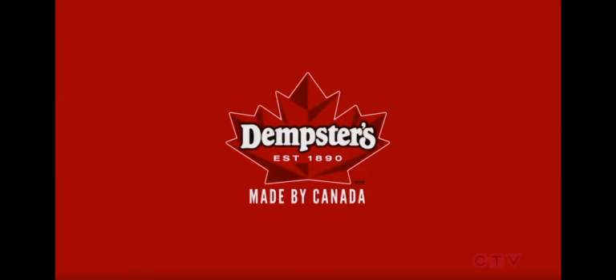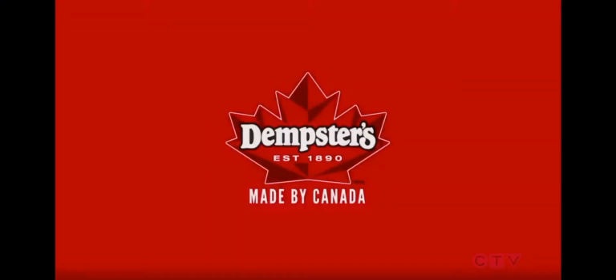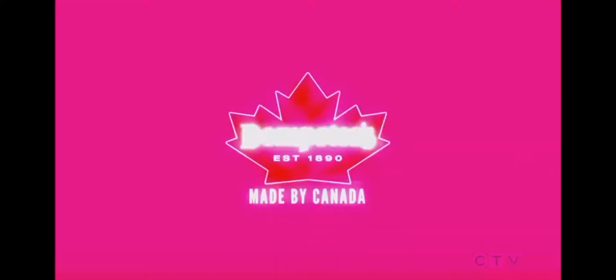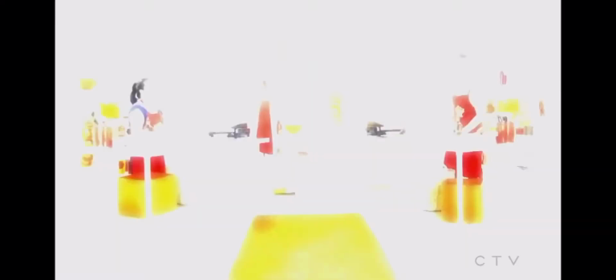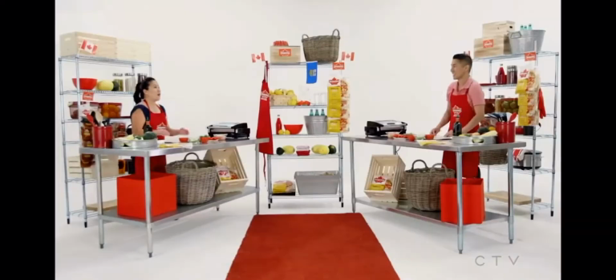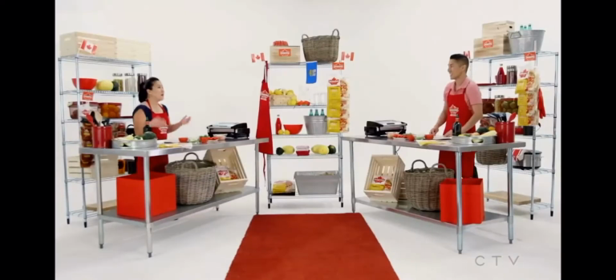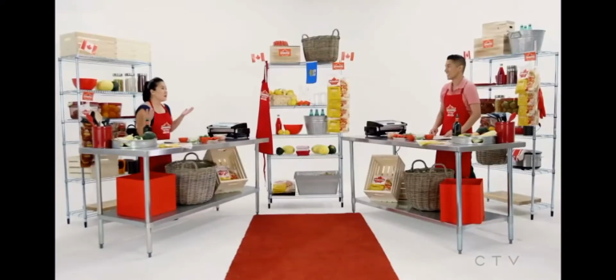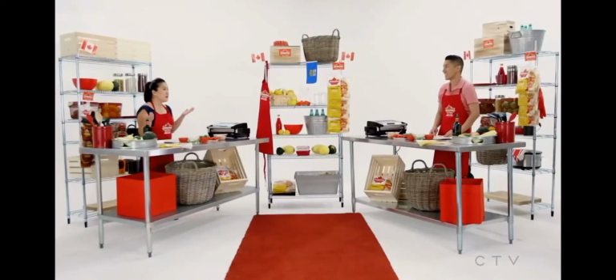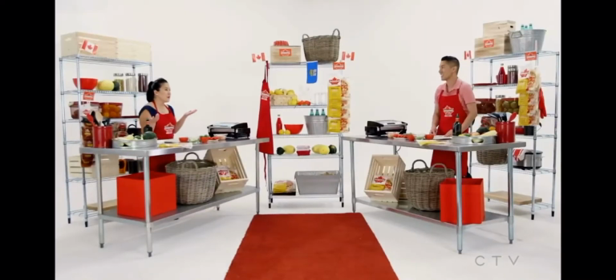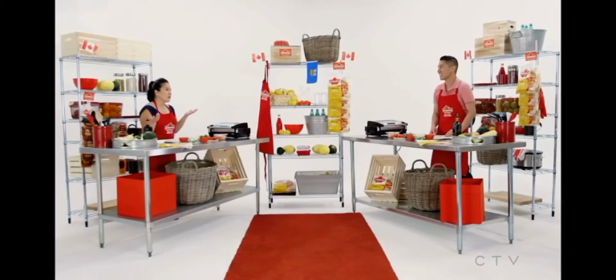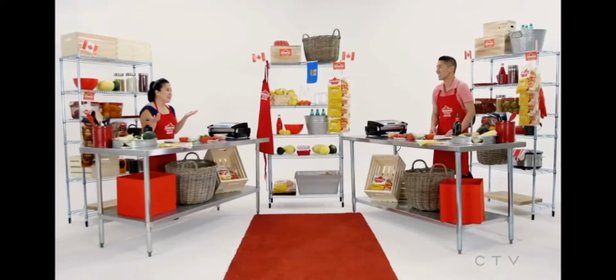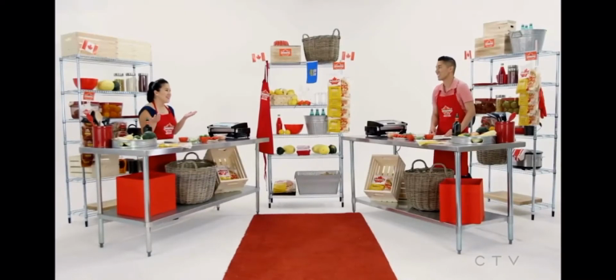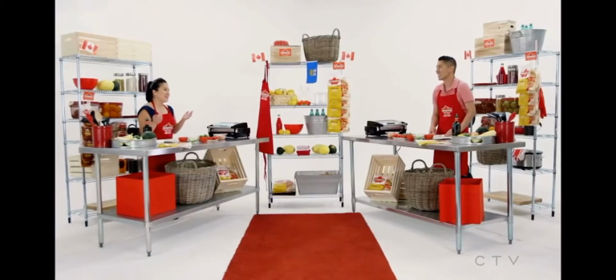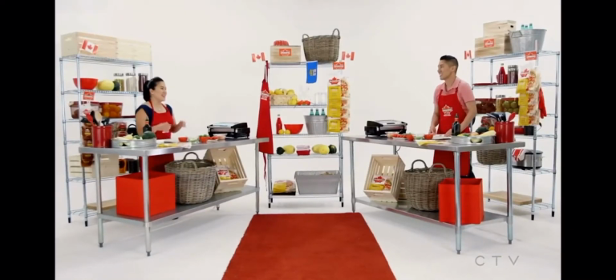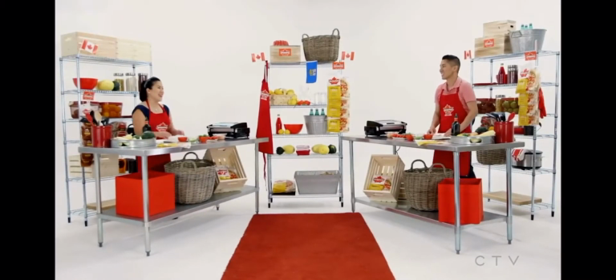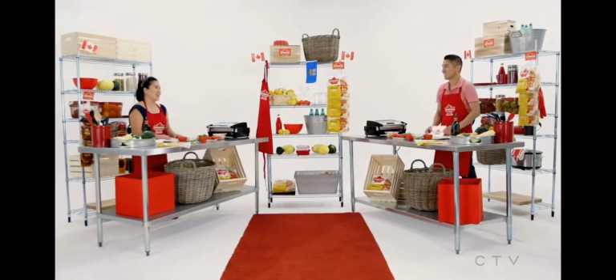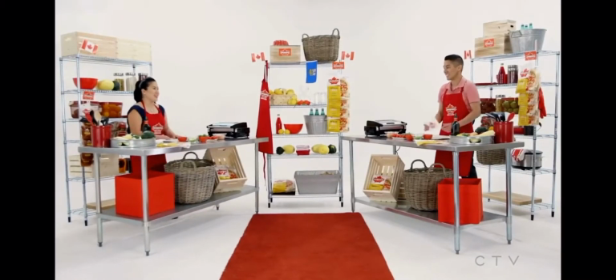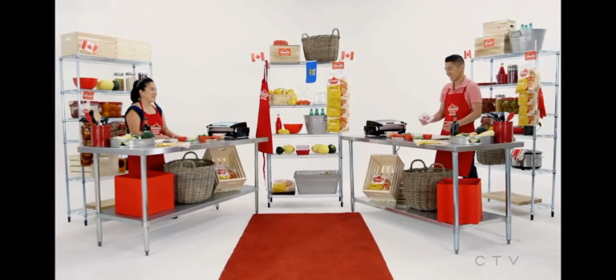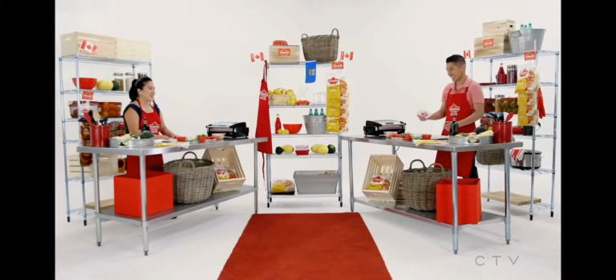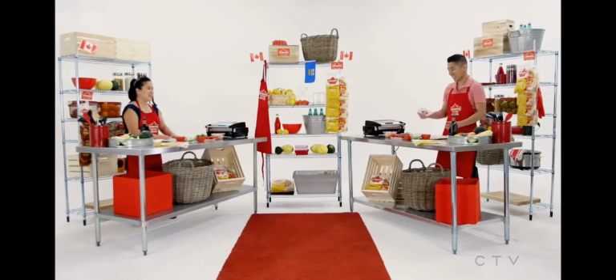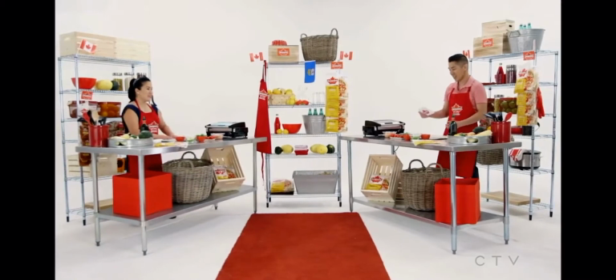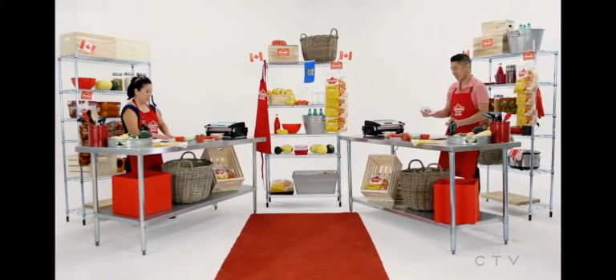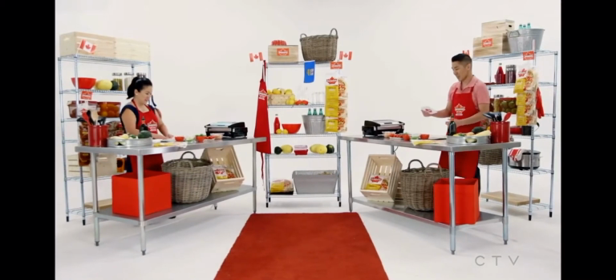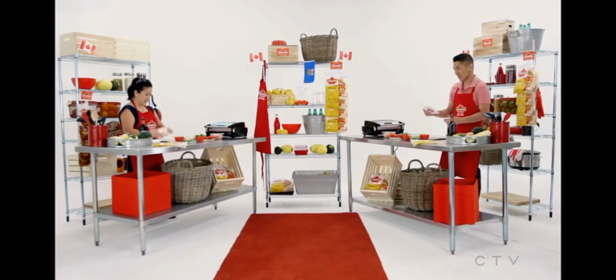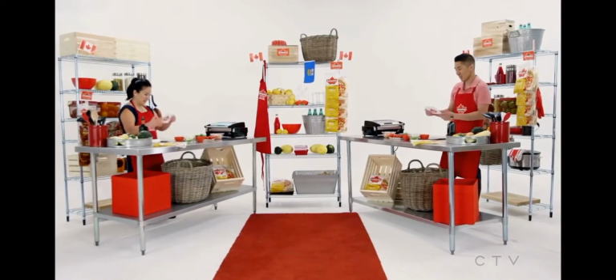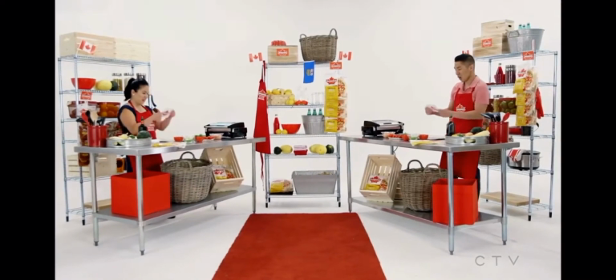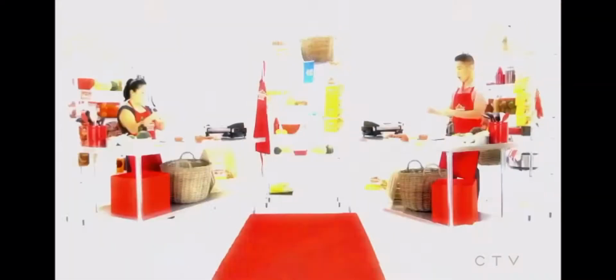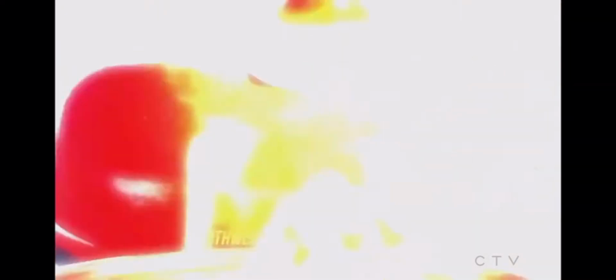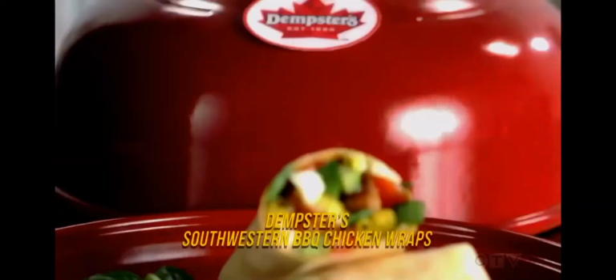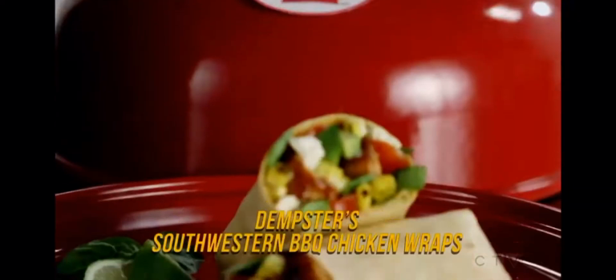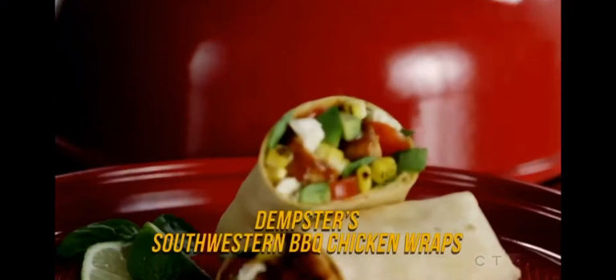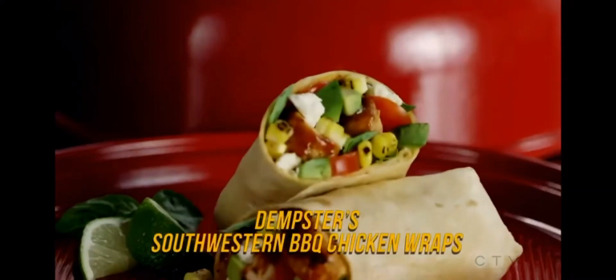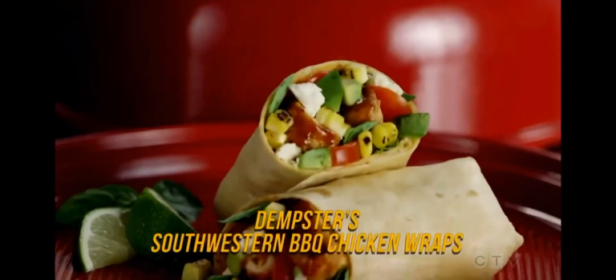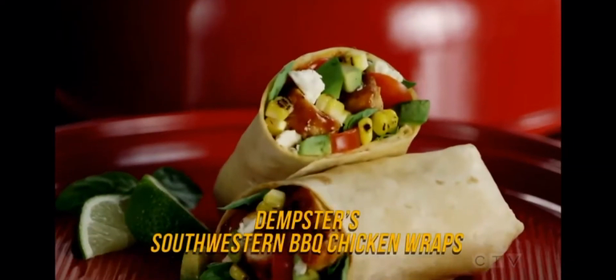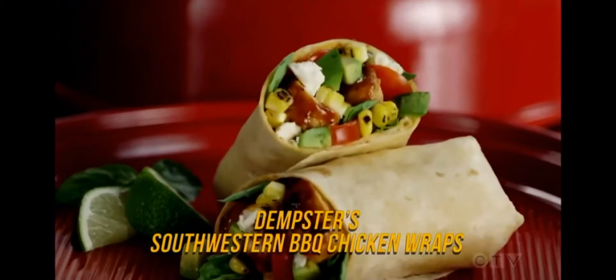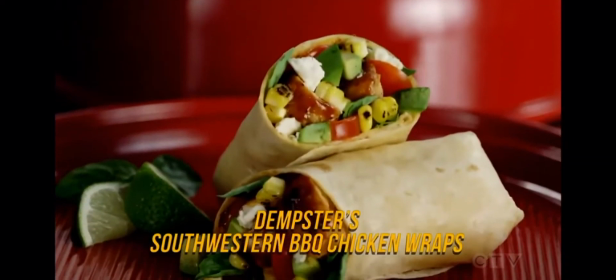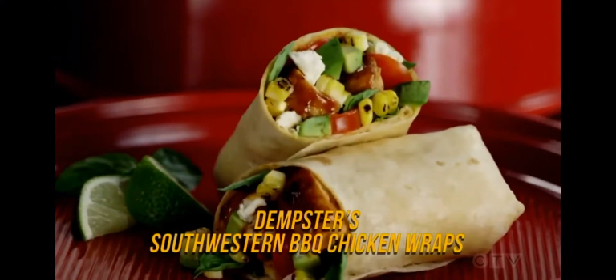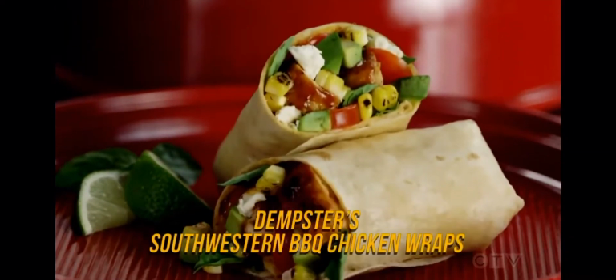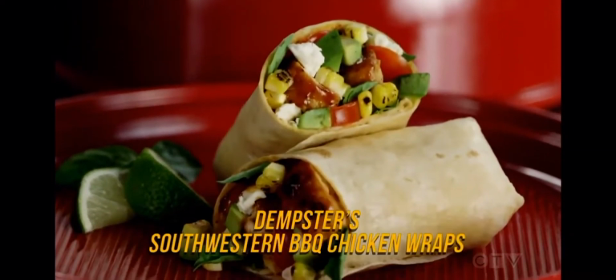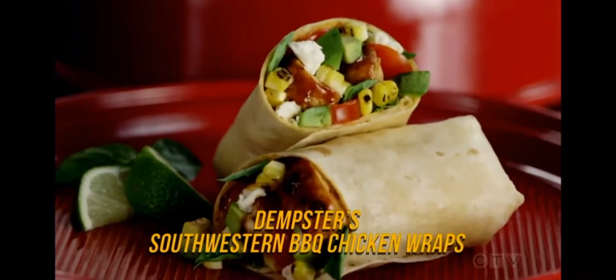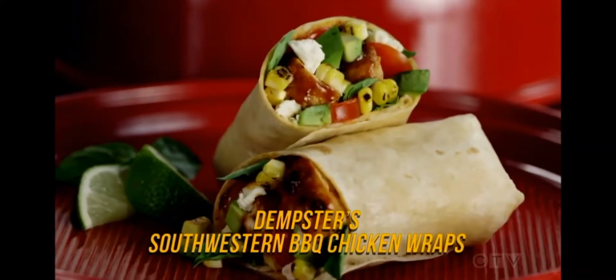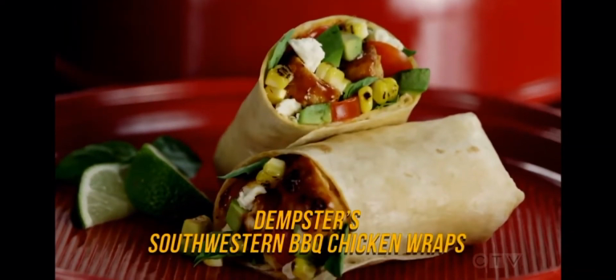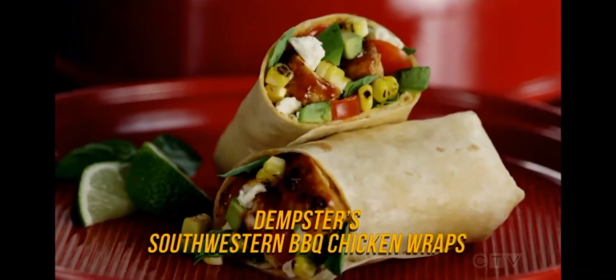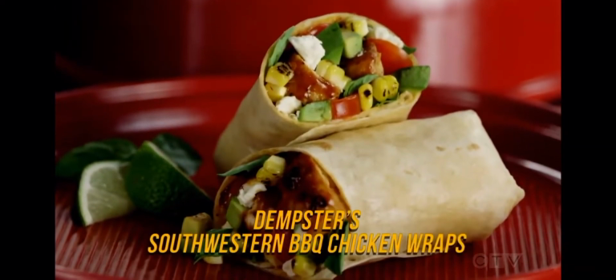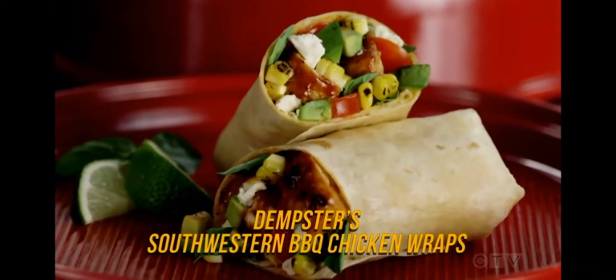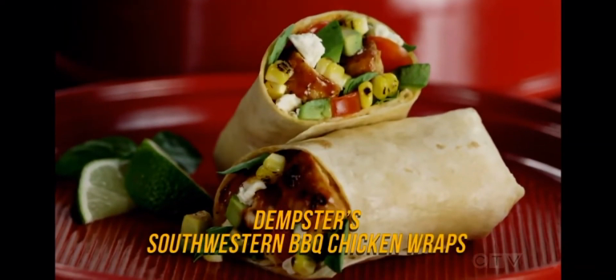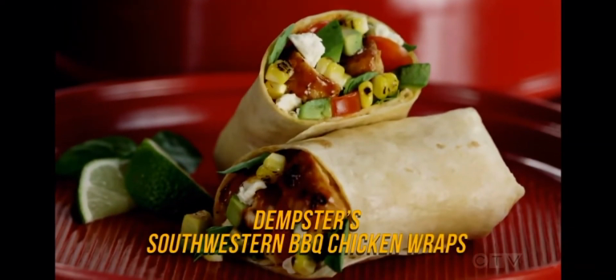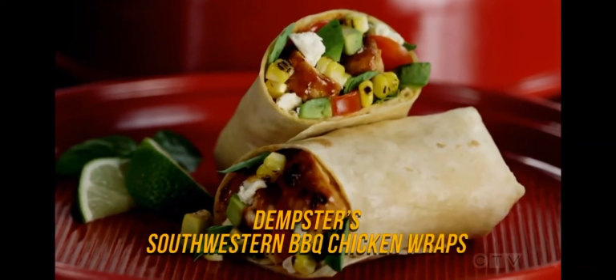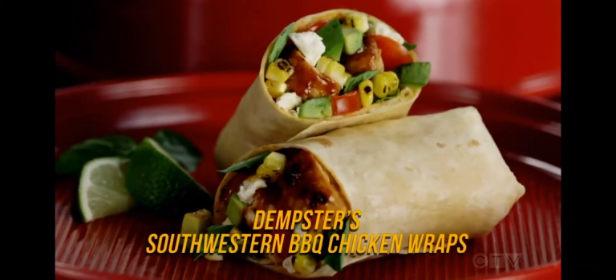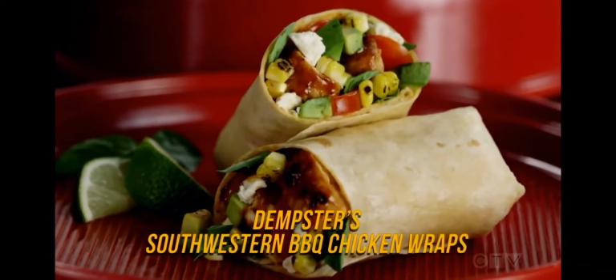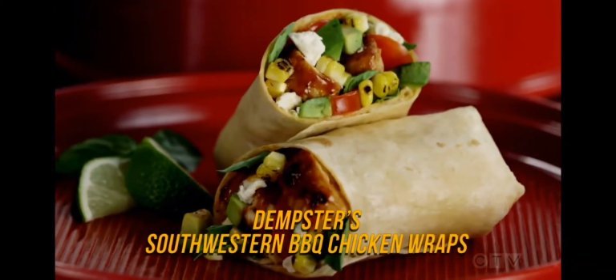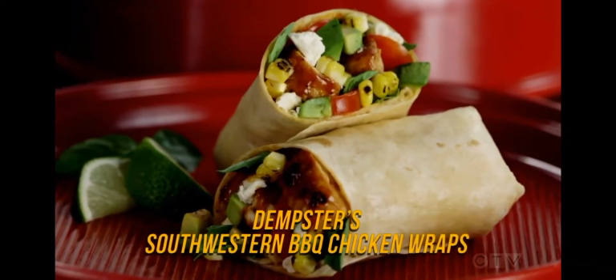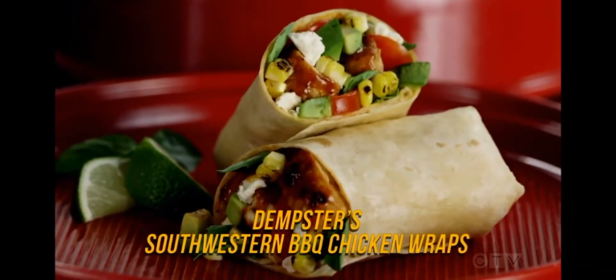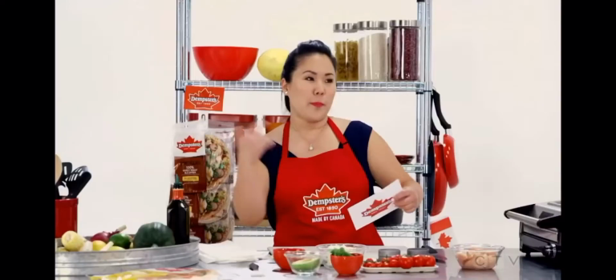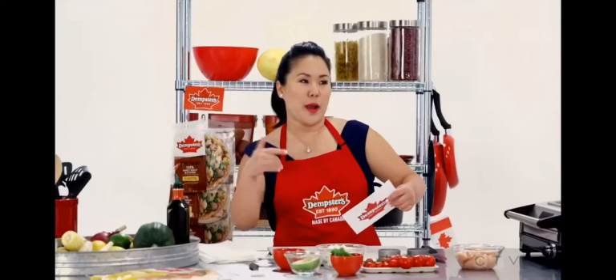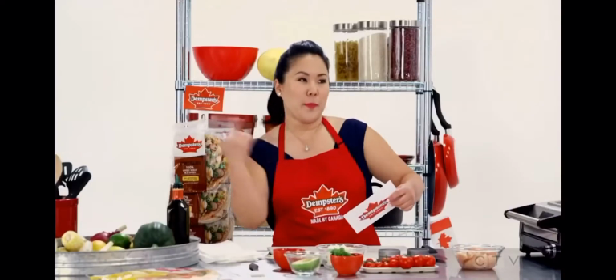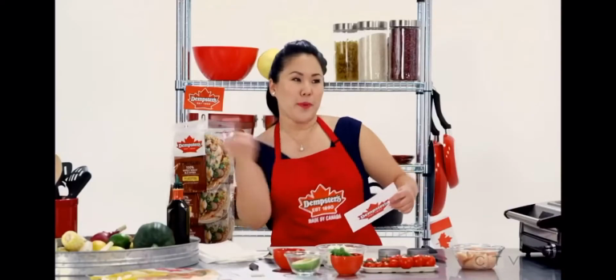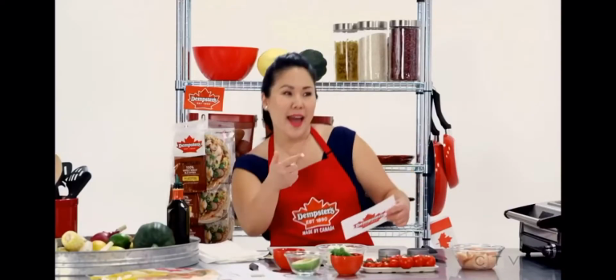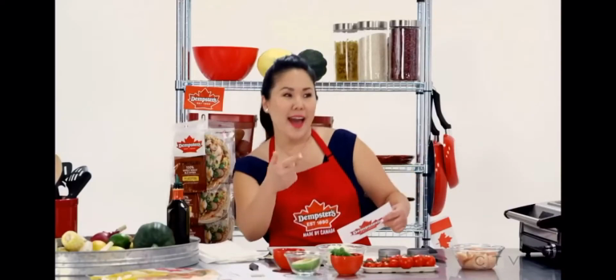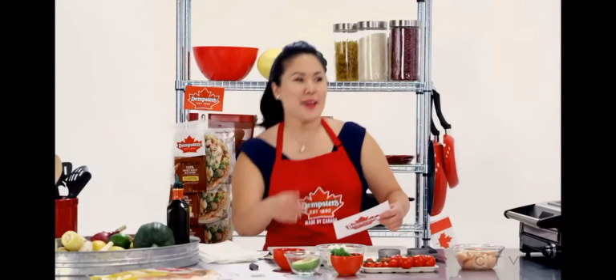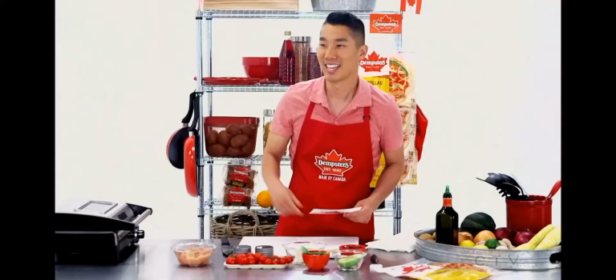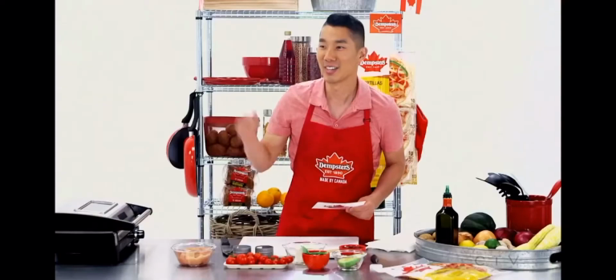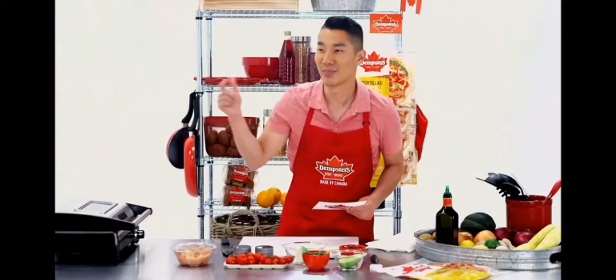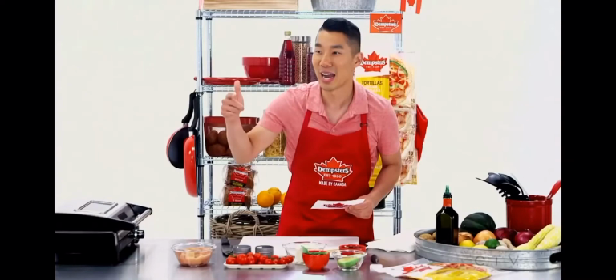I wonder what we're making today. Check it out — it's Dempster's Southwestern Barbecue Chicken Wraps. Wrap, wrap, wrap!